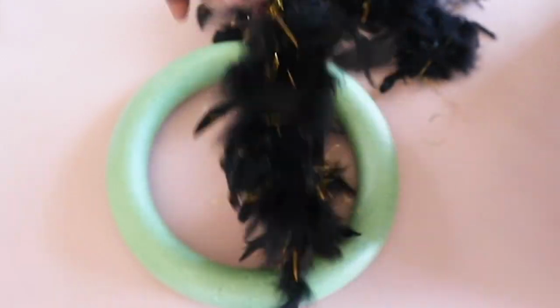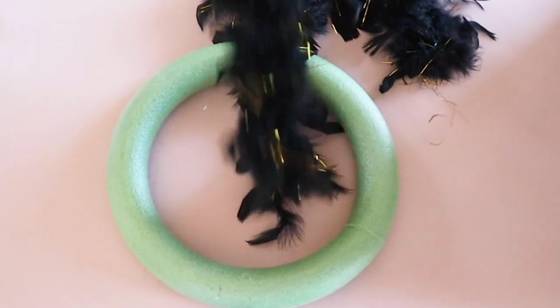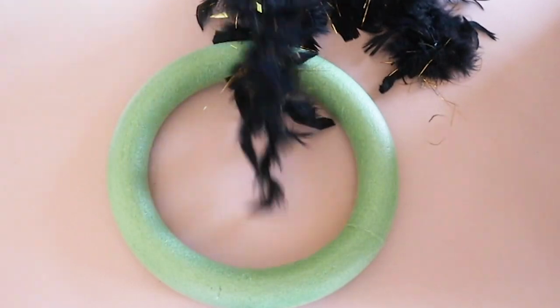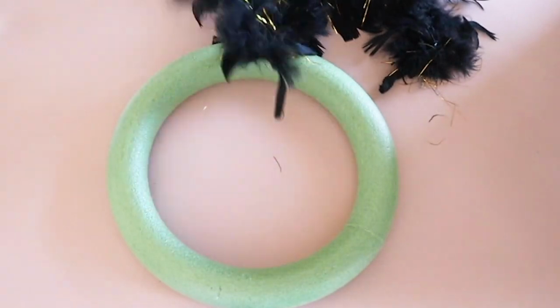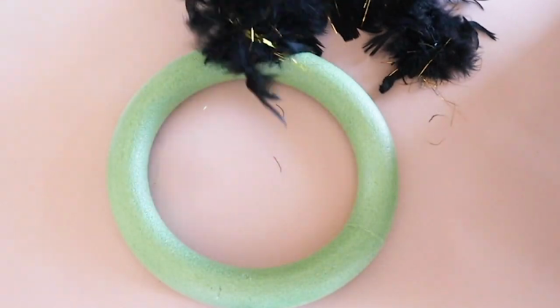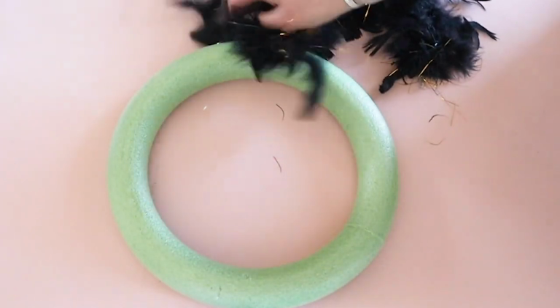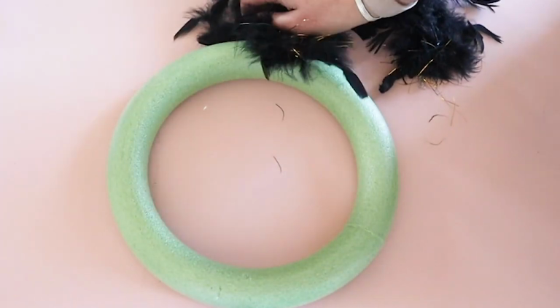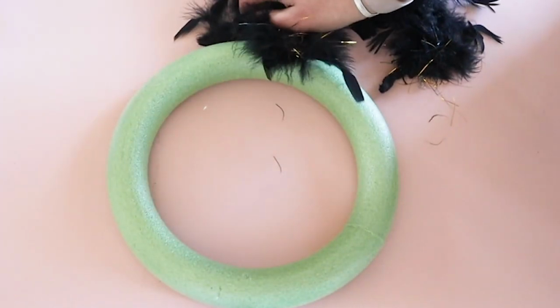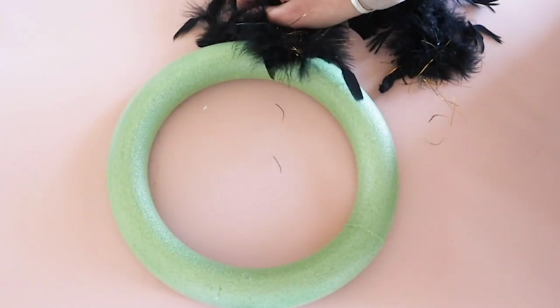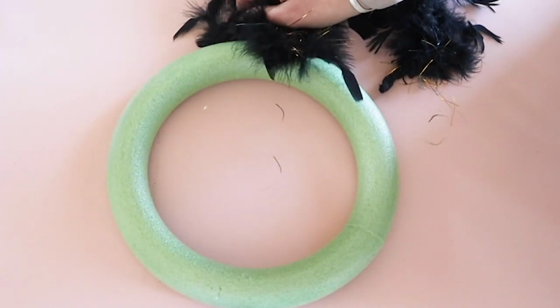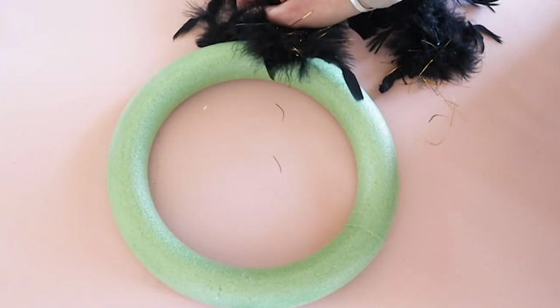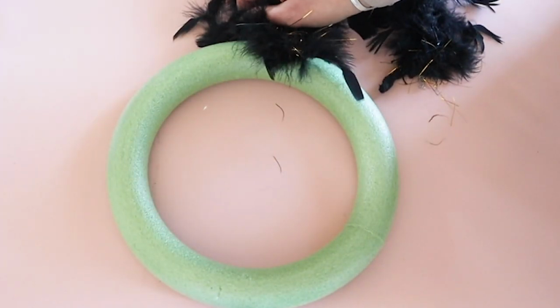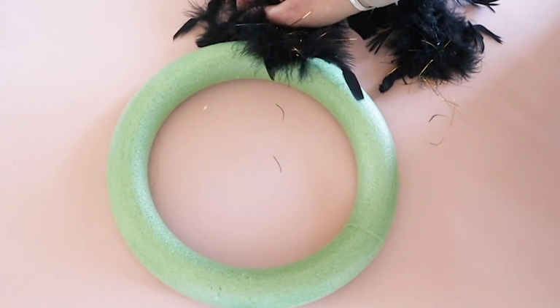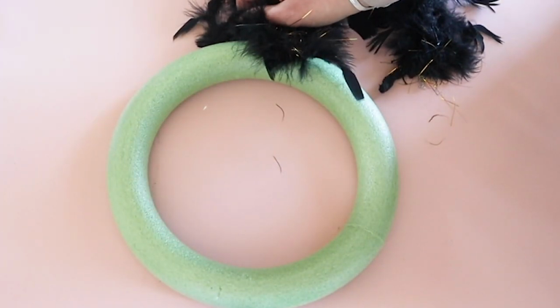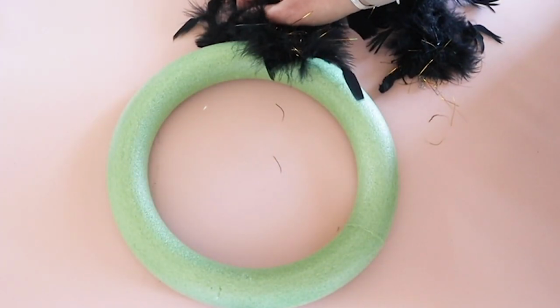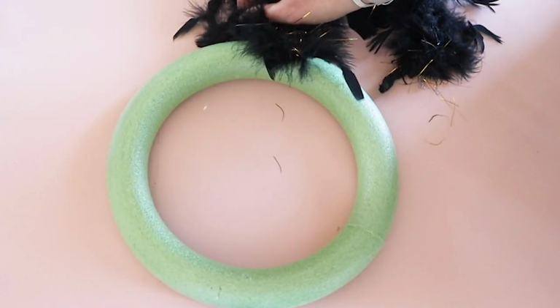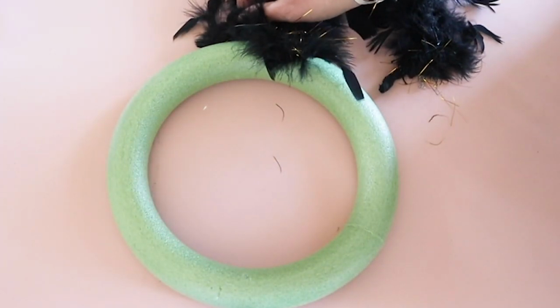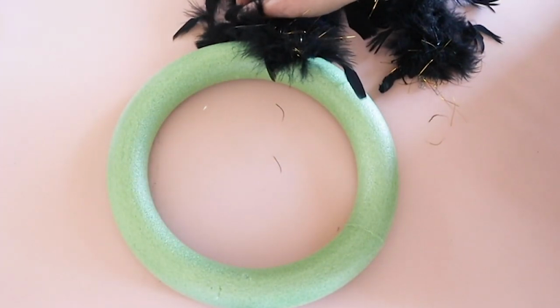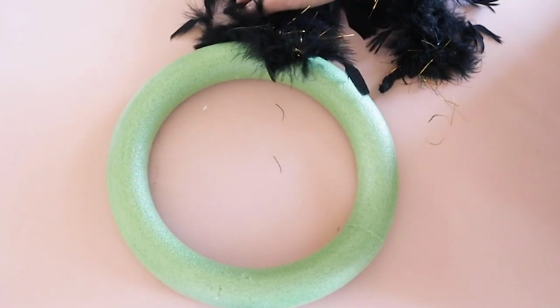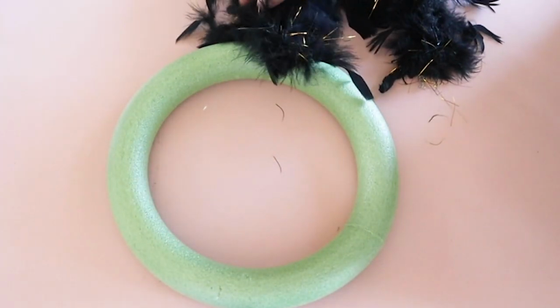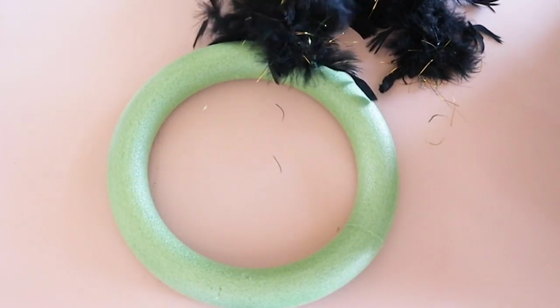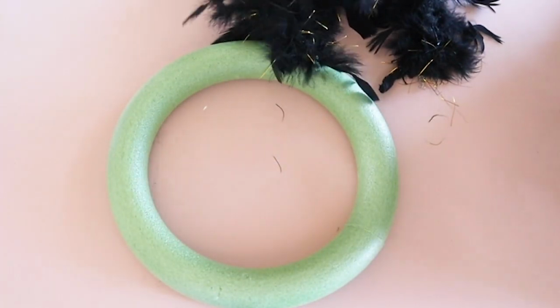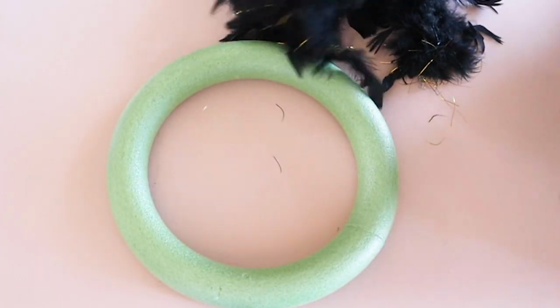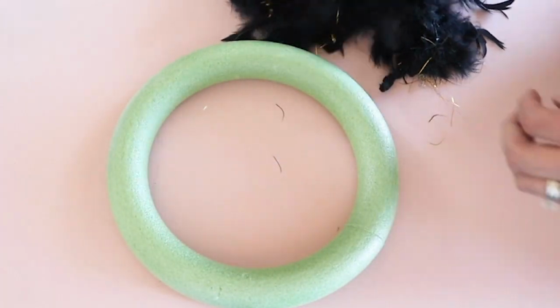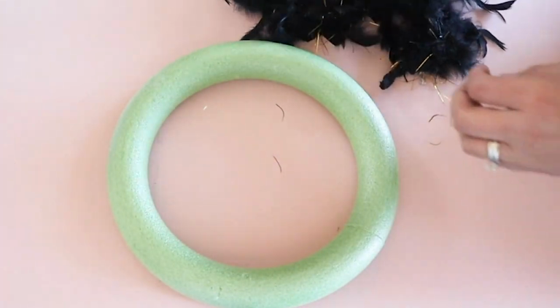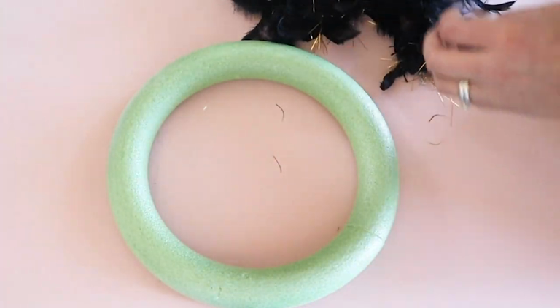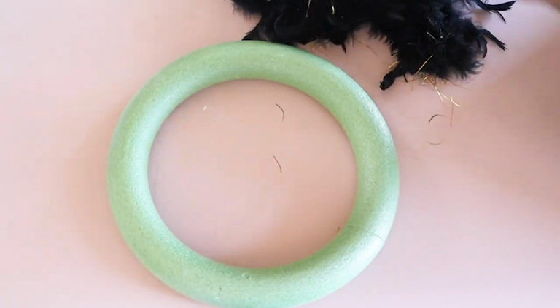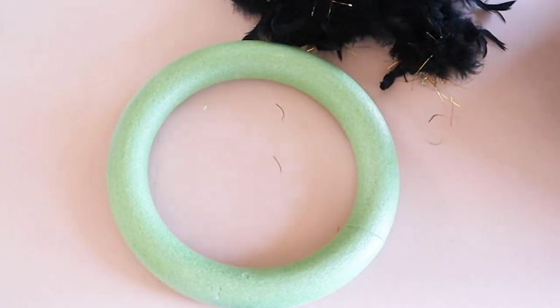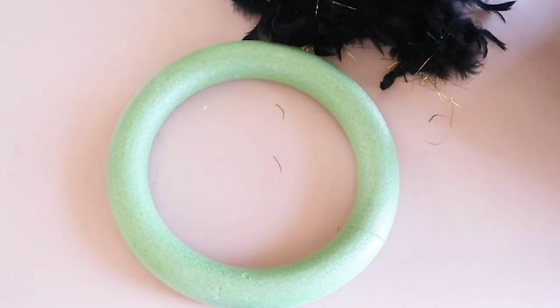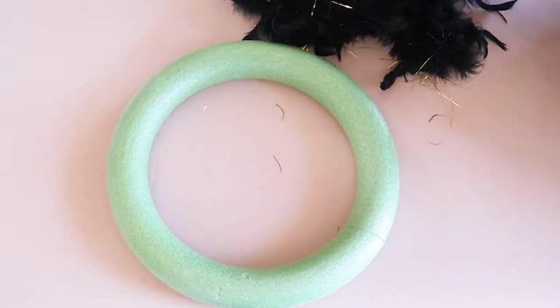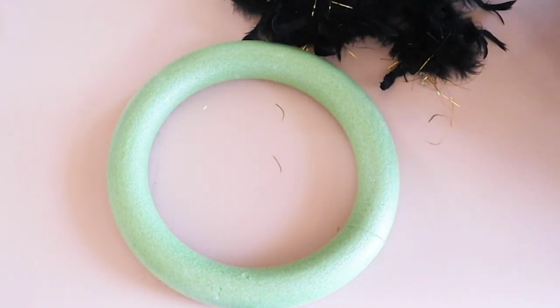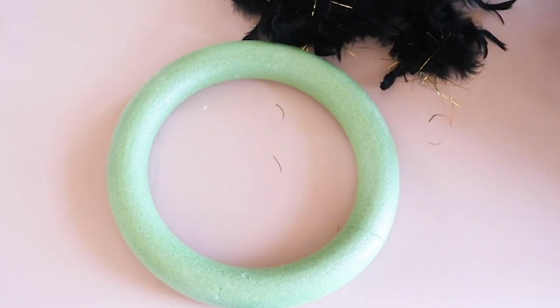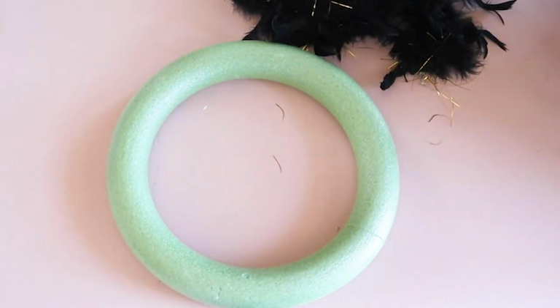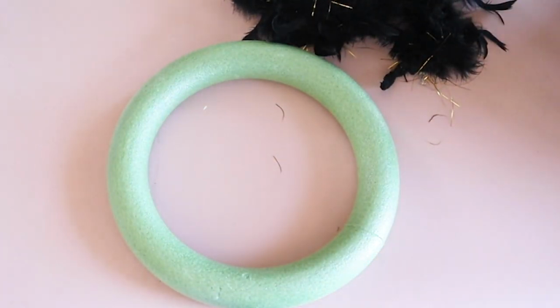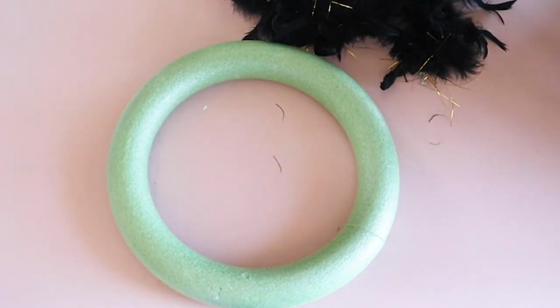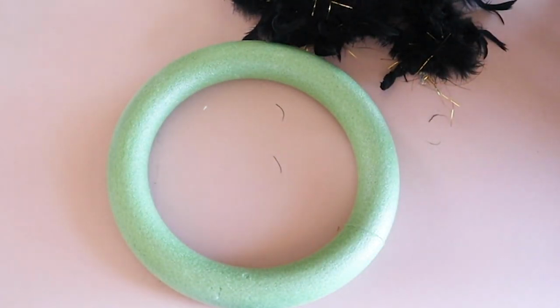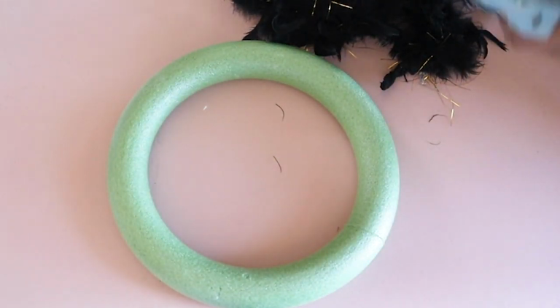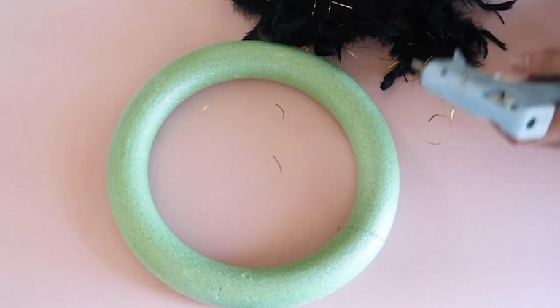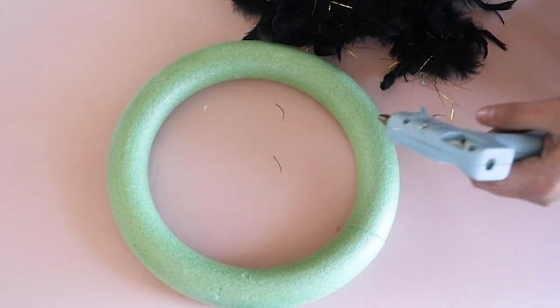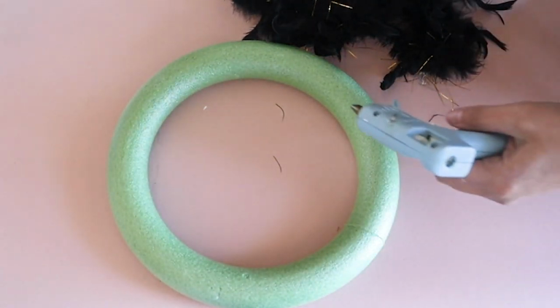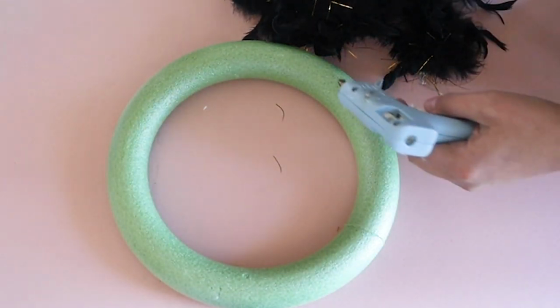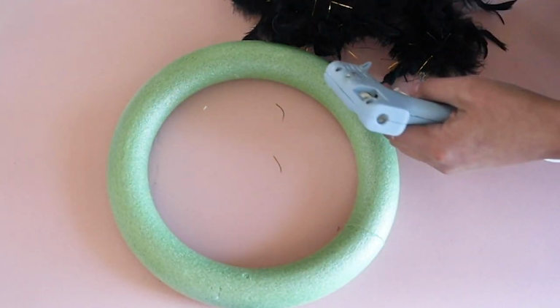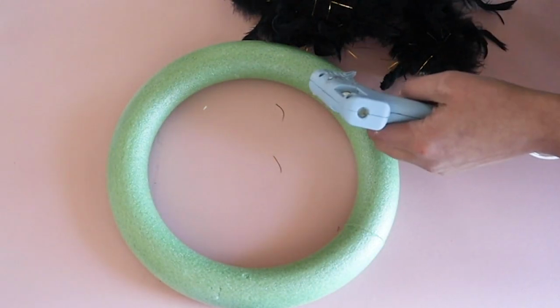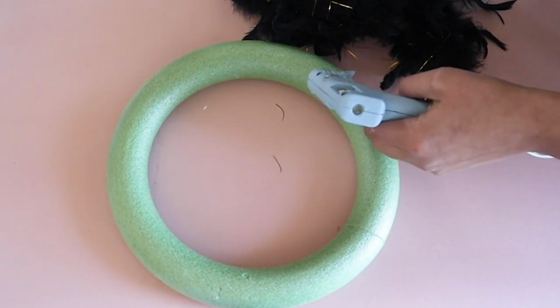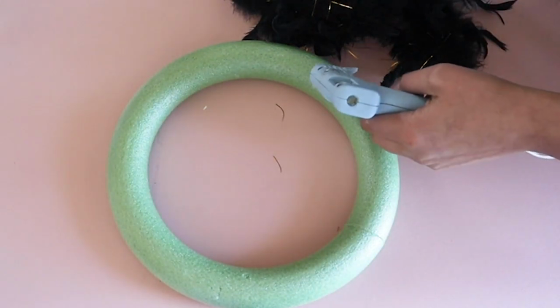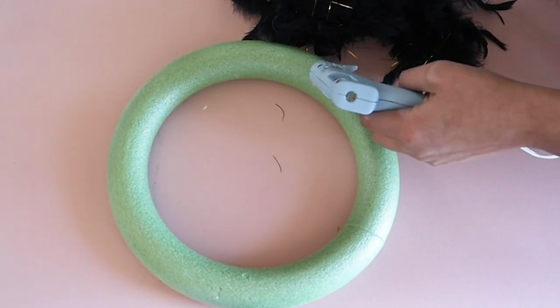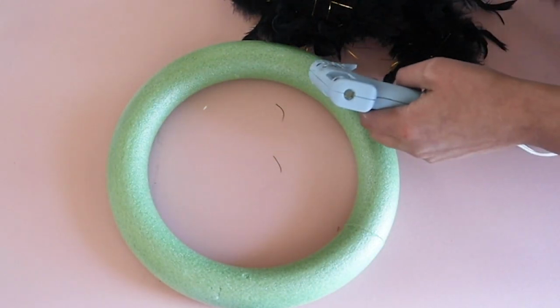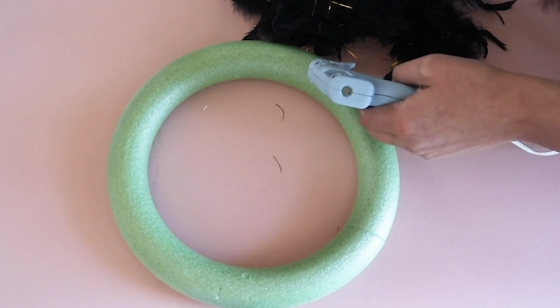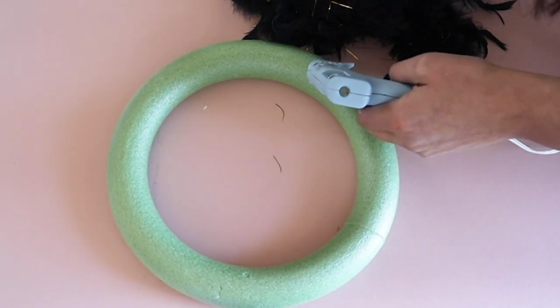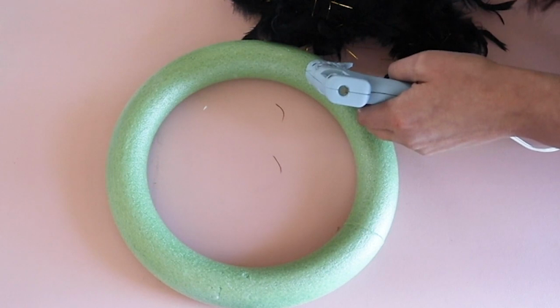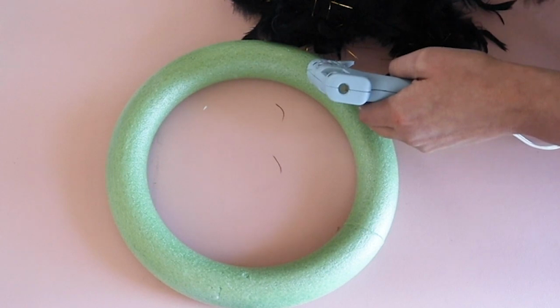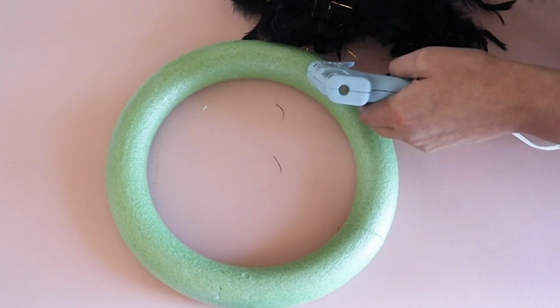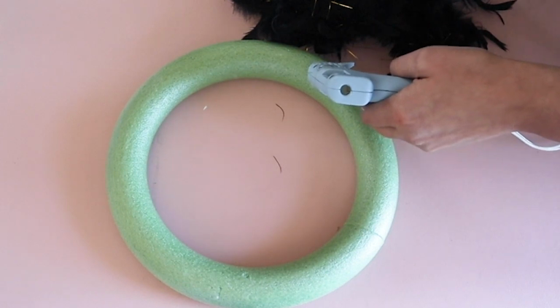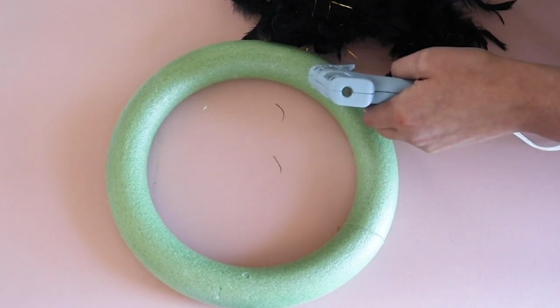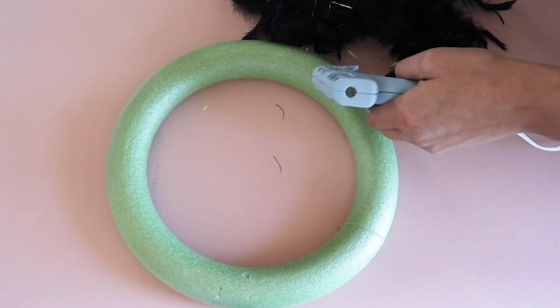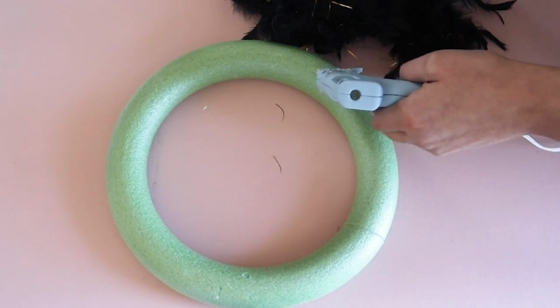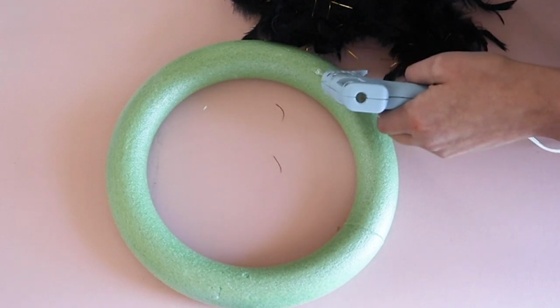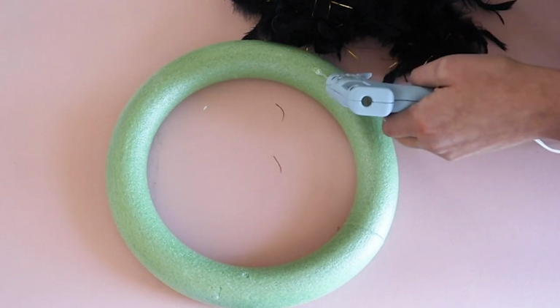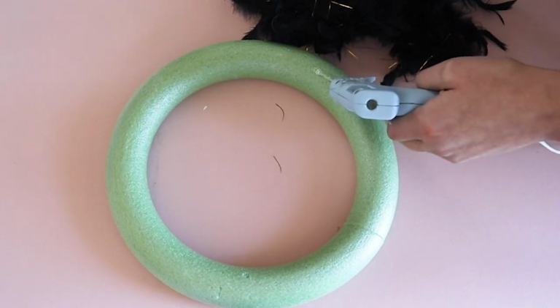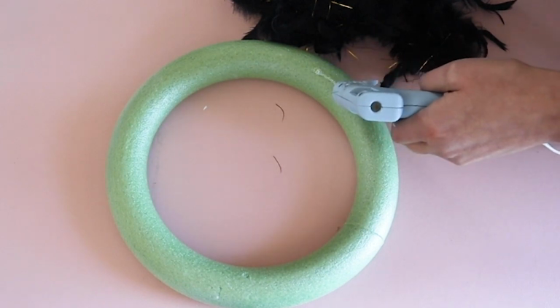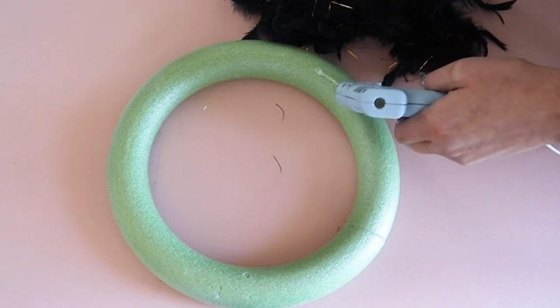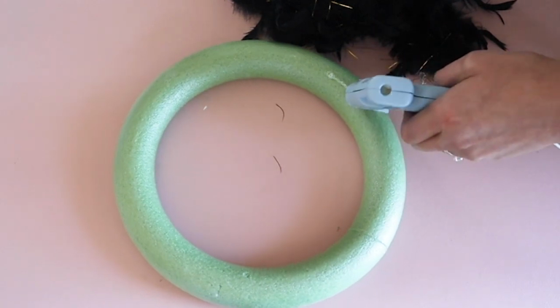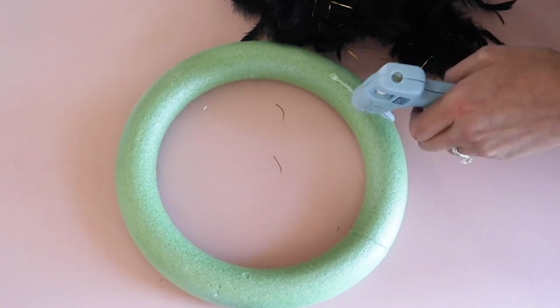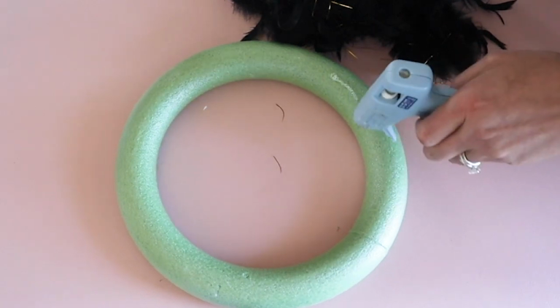The ends of the feathery boa have loops, so I used some hot glue to secure the boa to the floral ring.